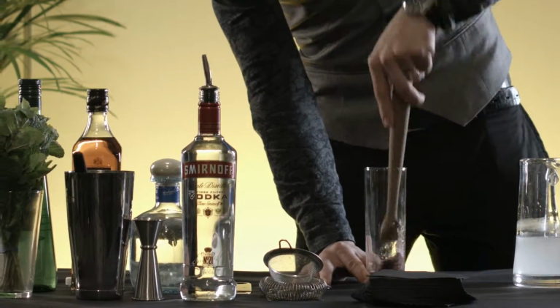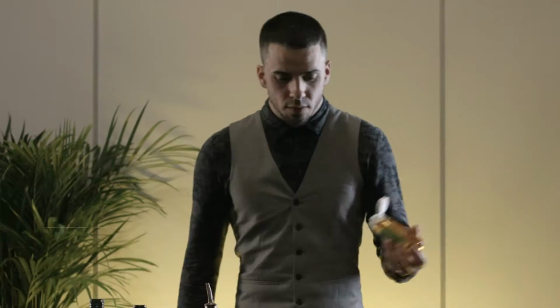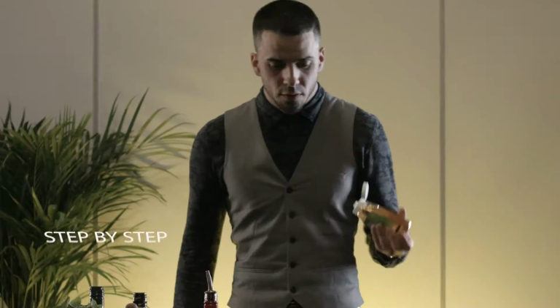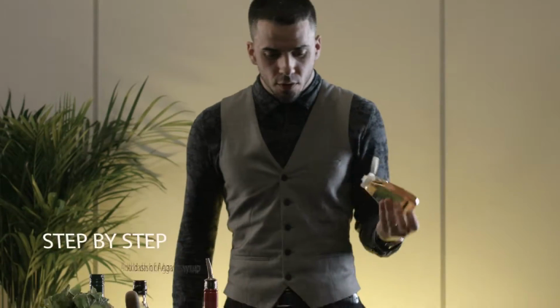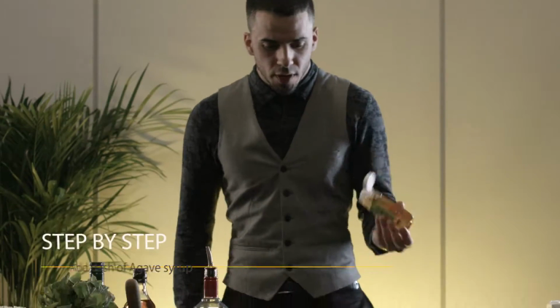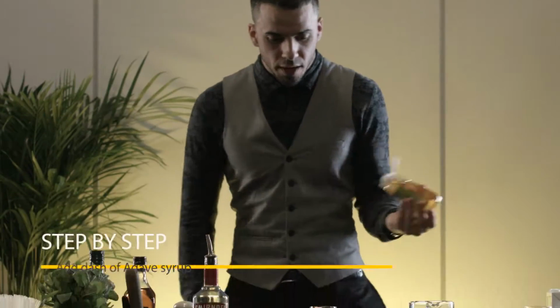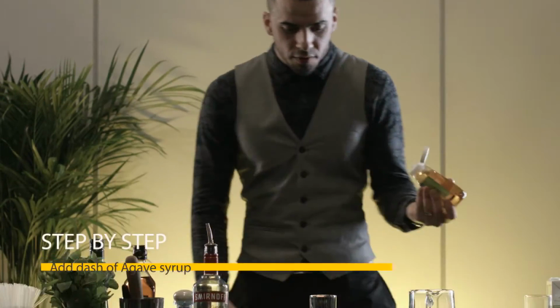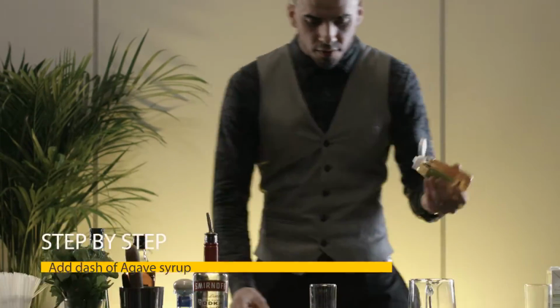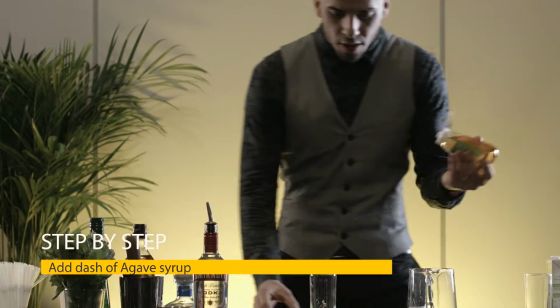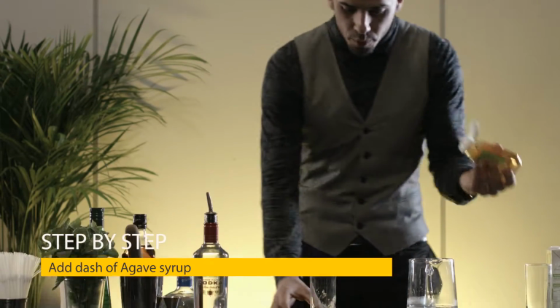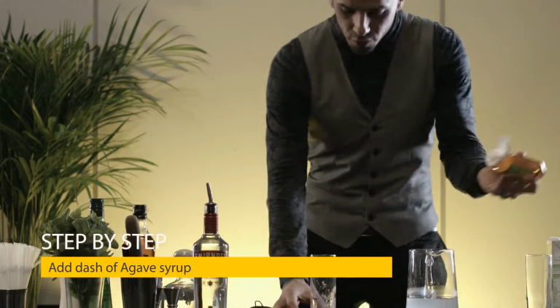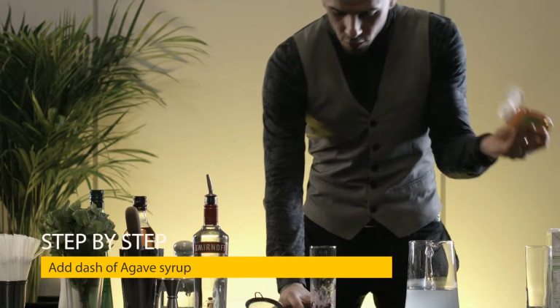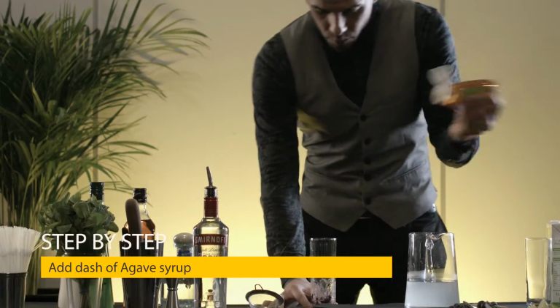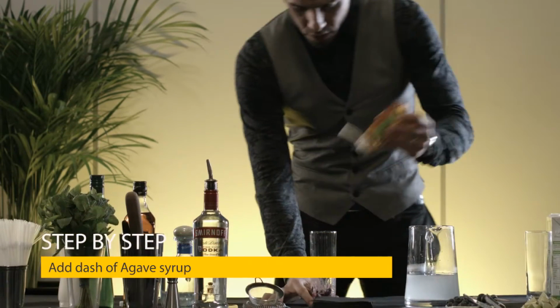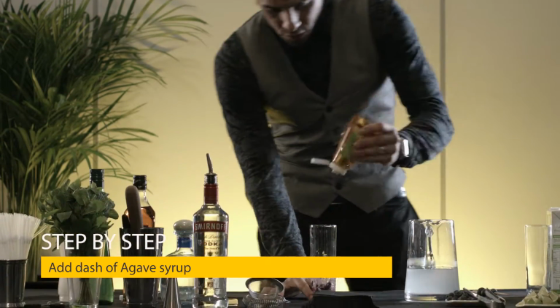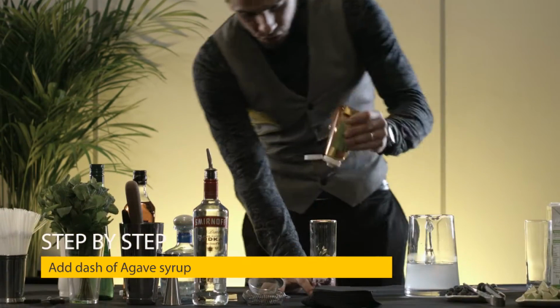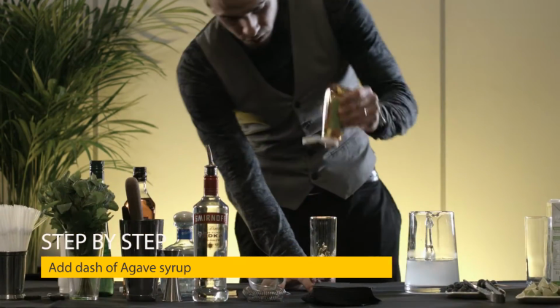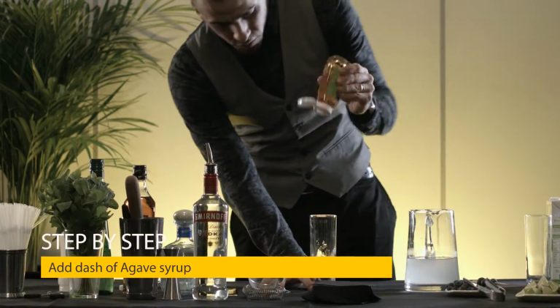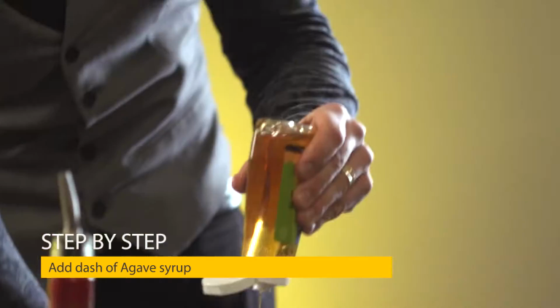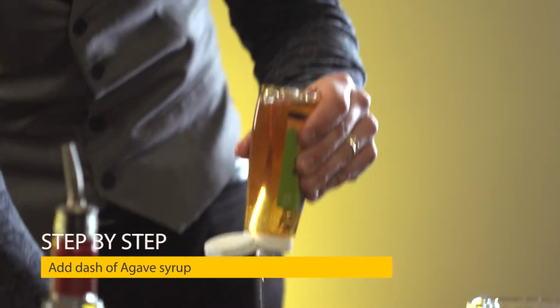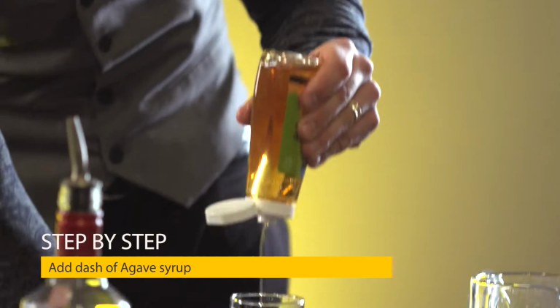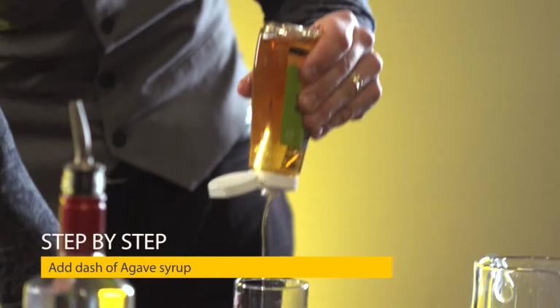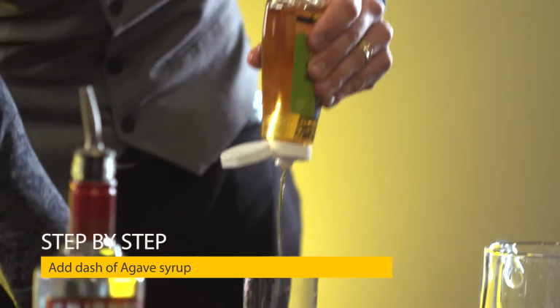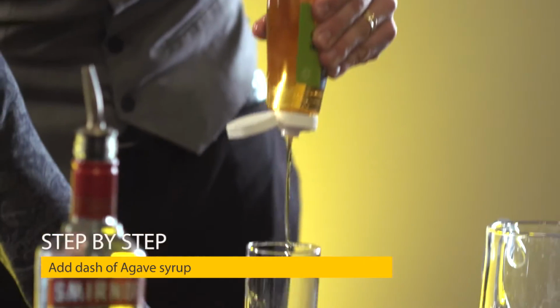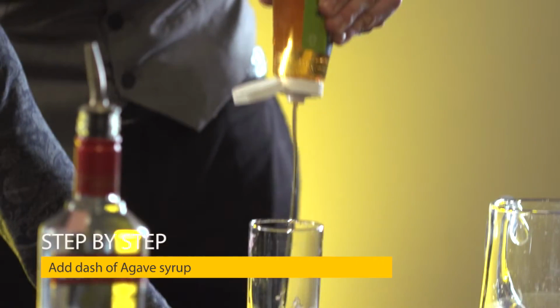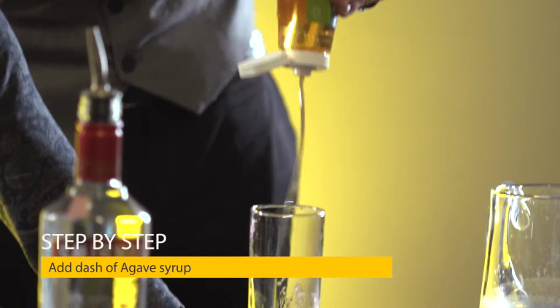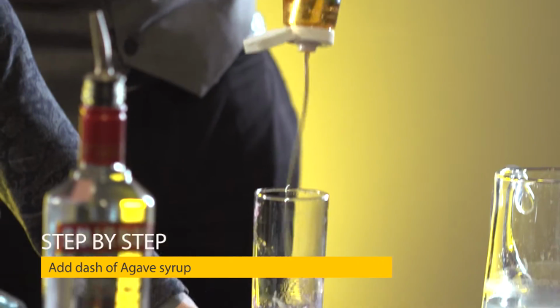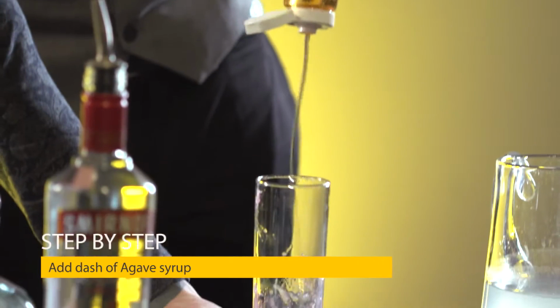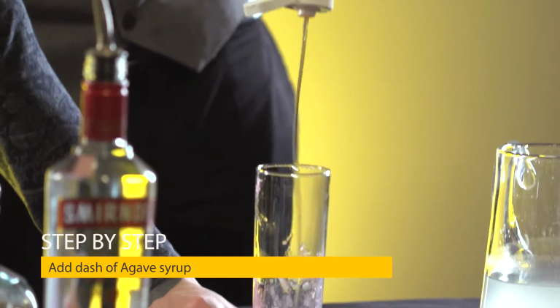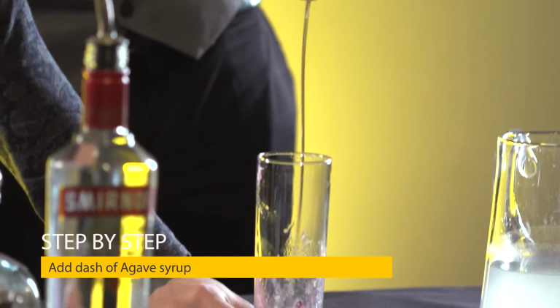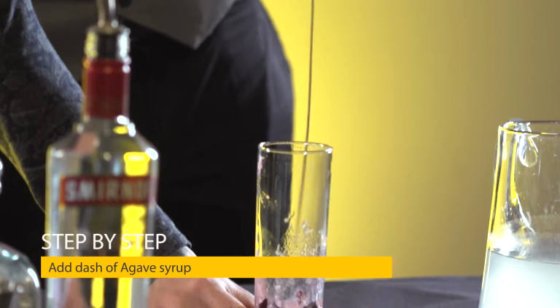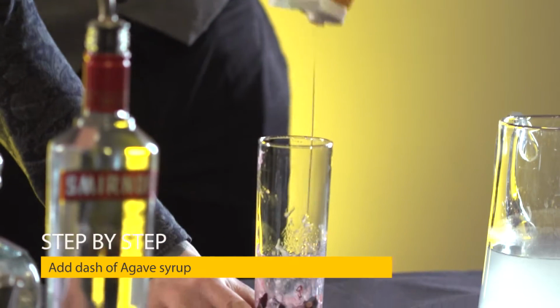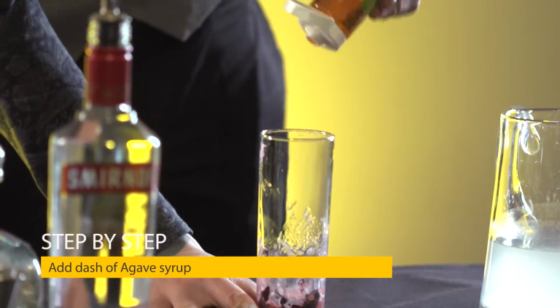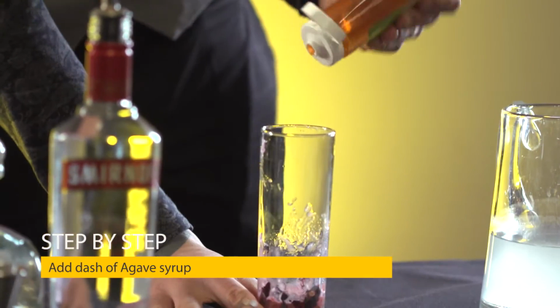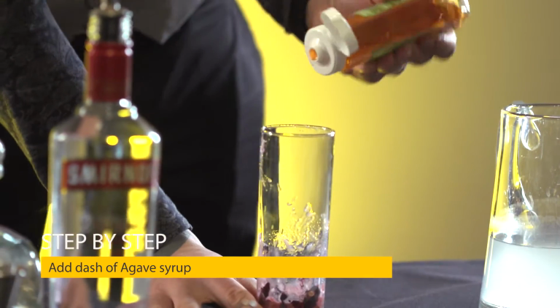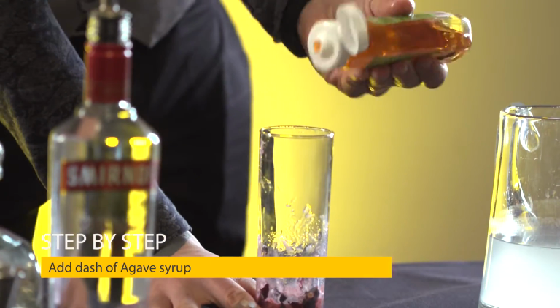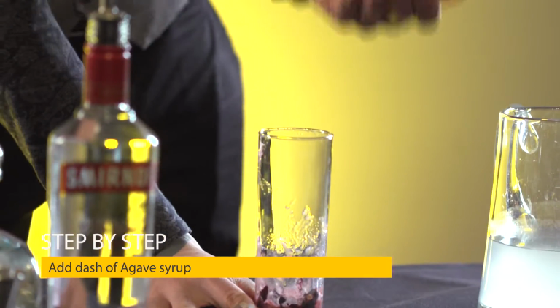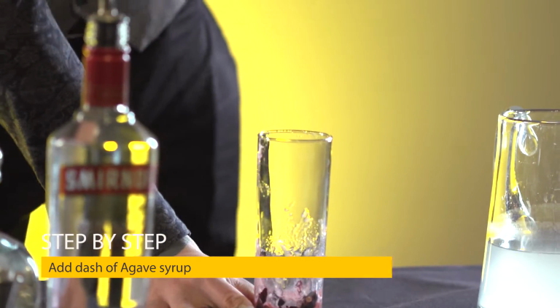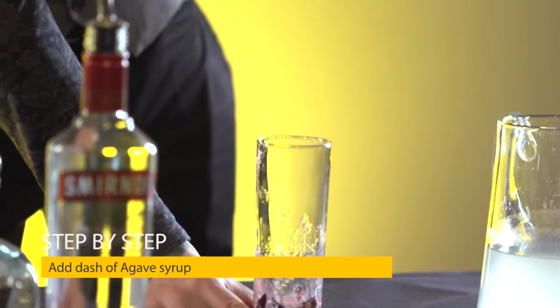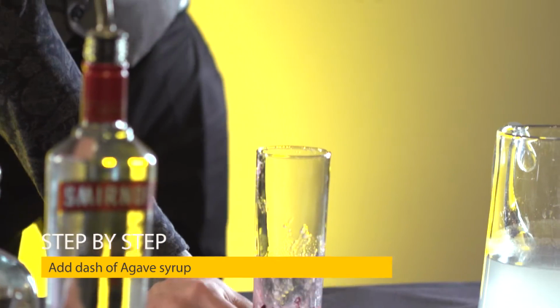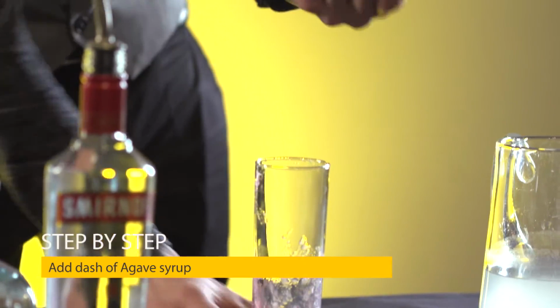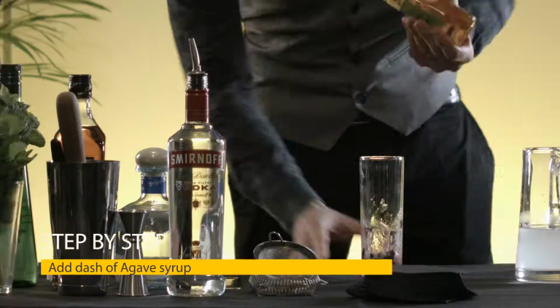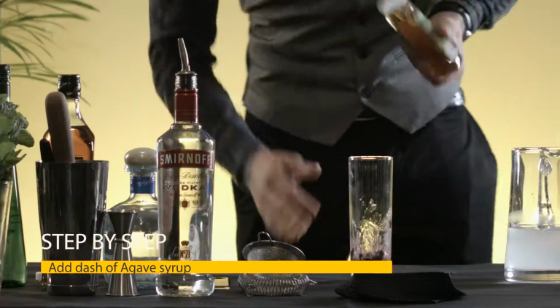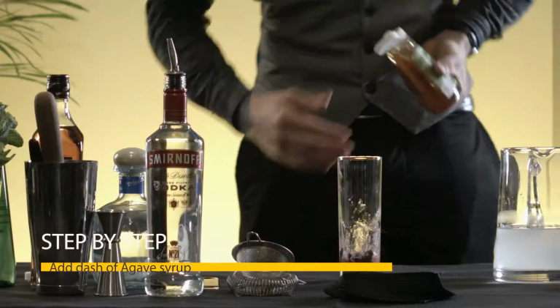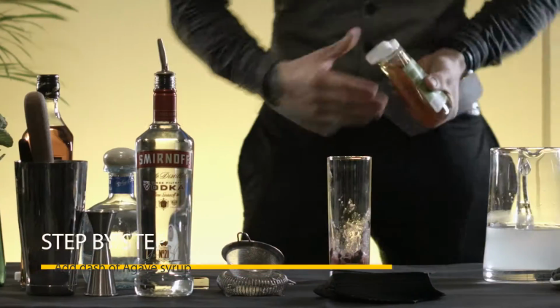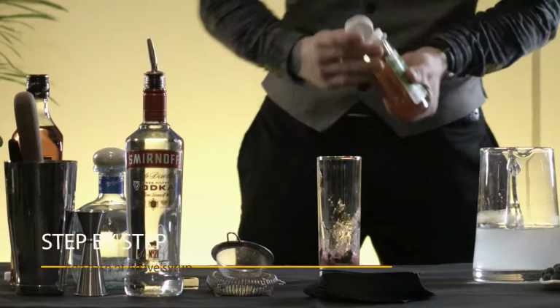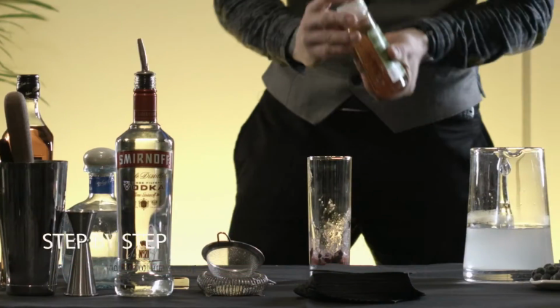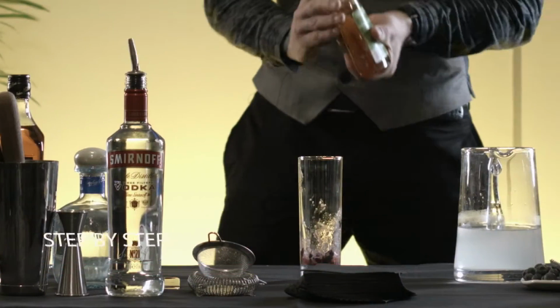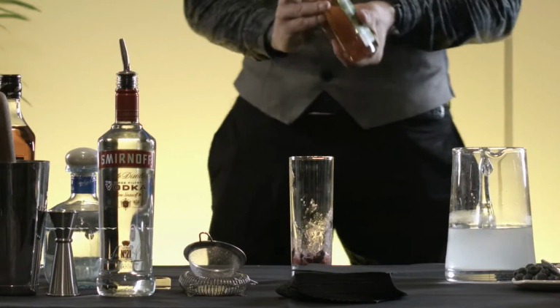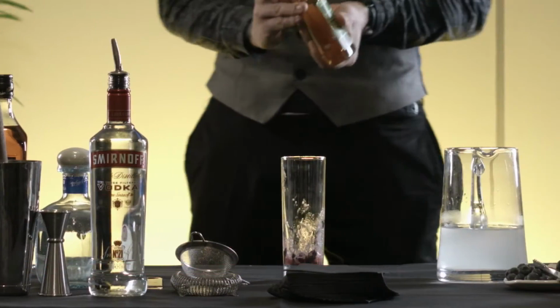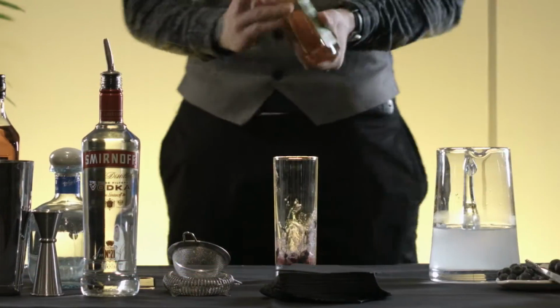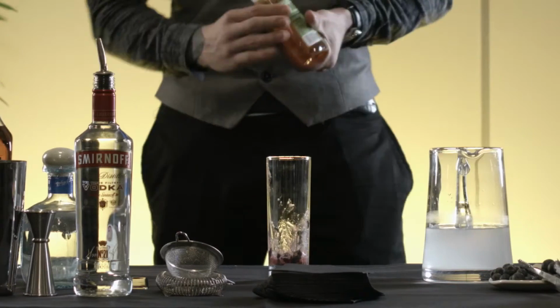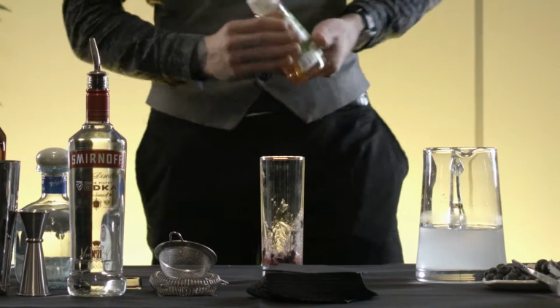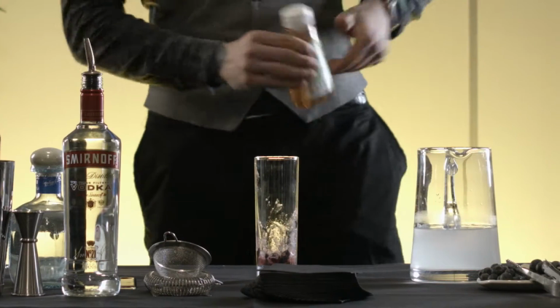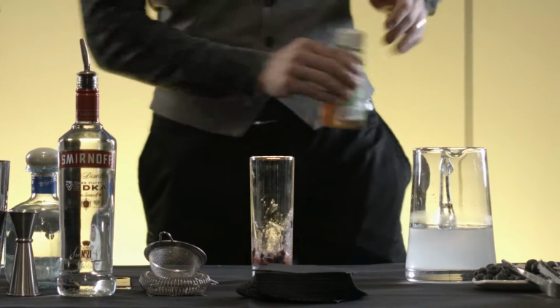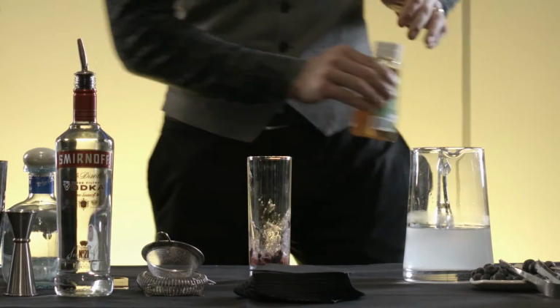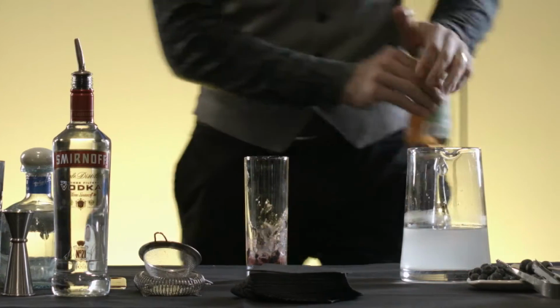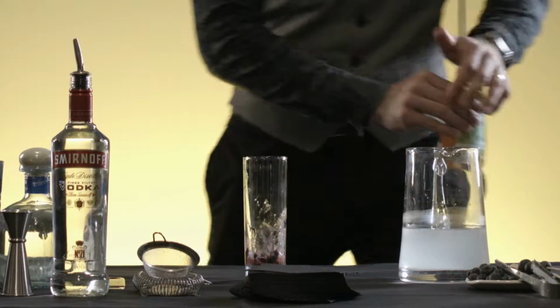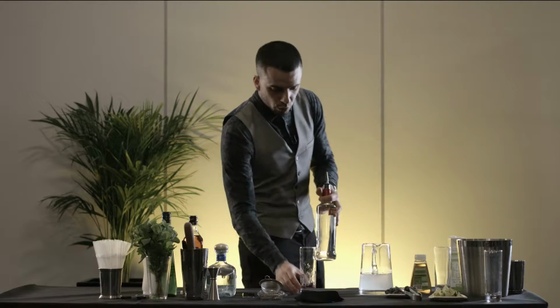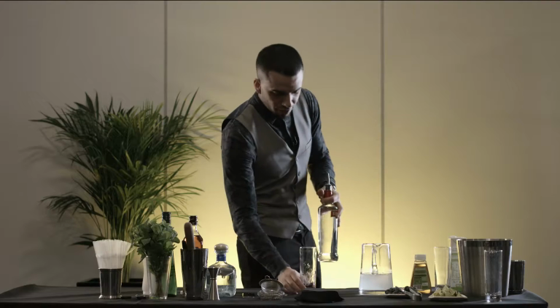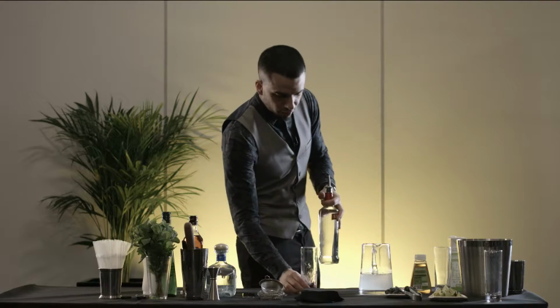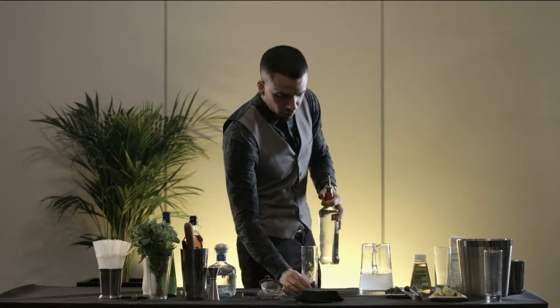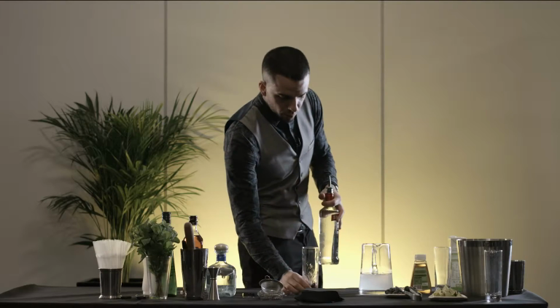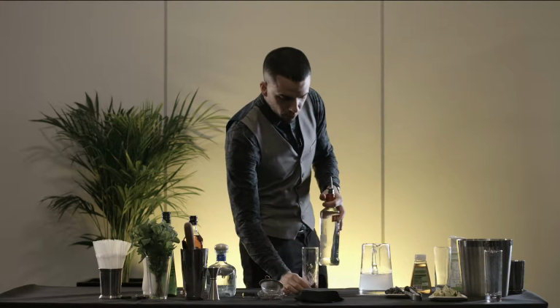The next step is gonna be just a dash of the agave syrup — we're gonna be pouring 25 ml.